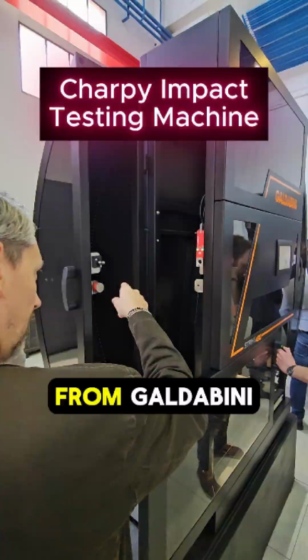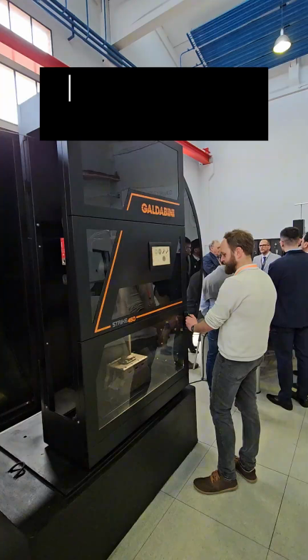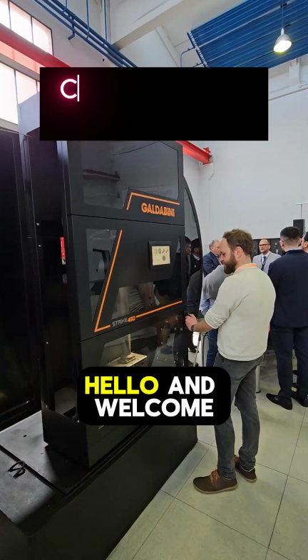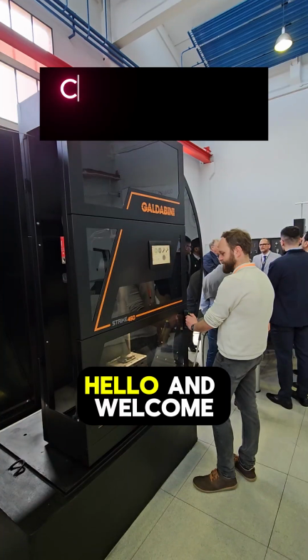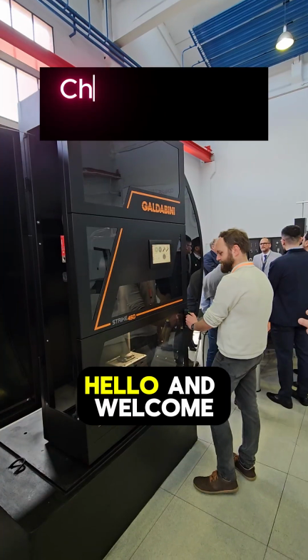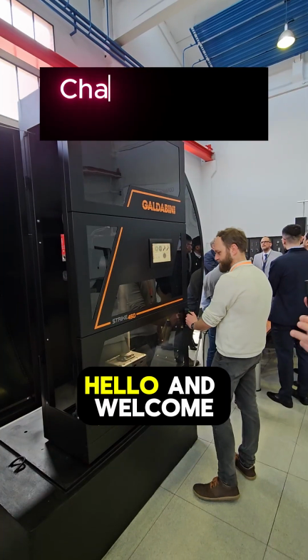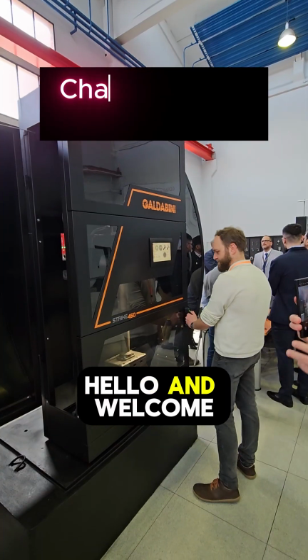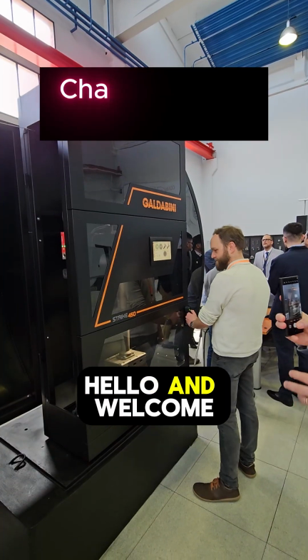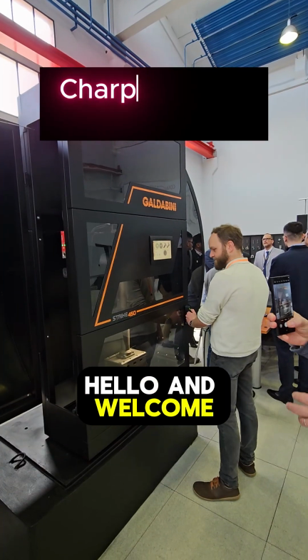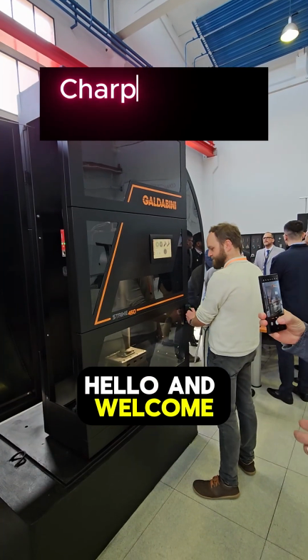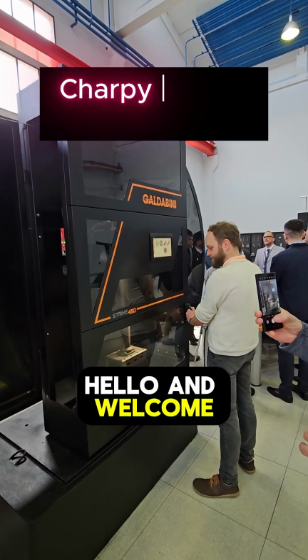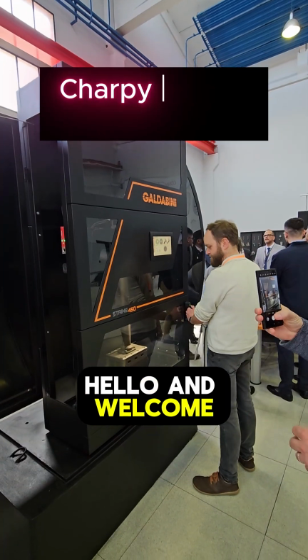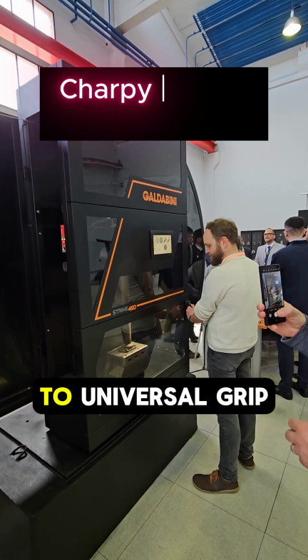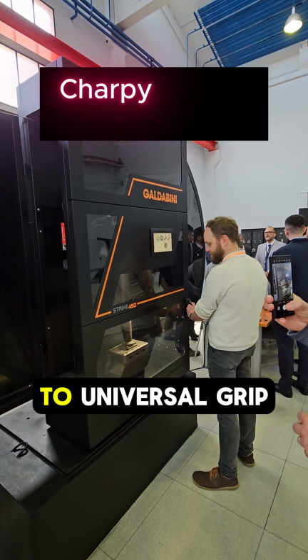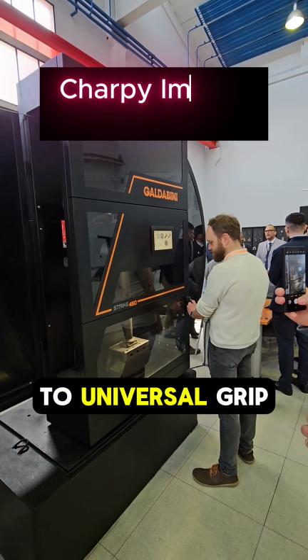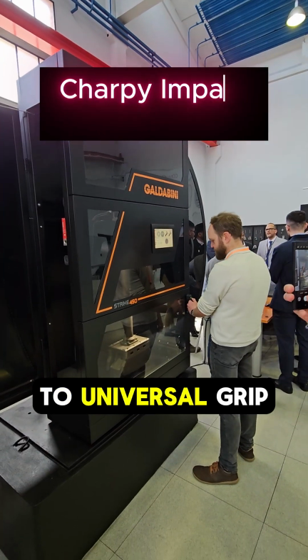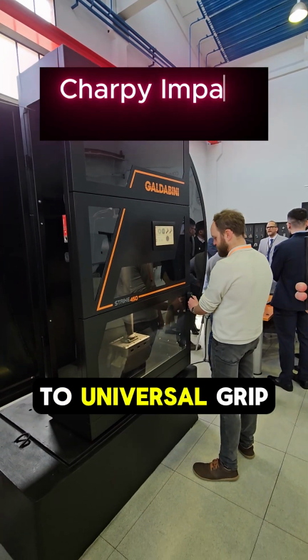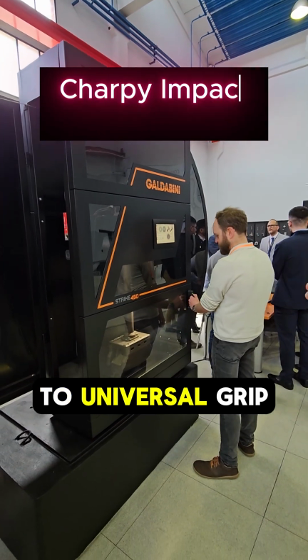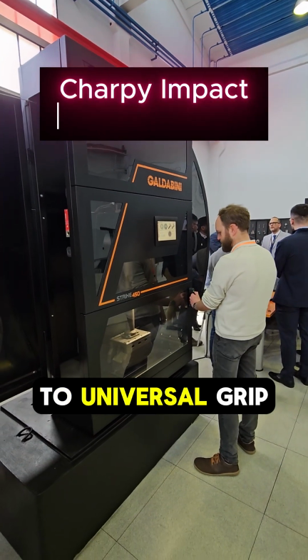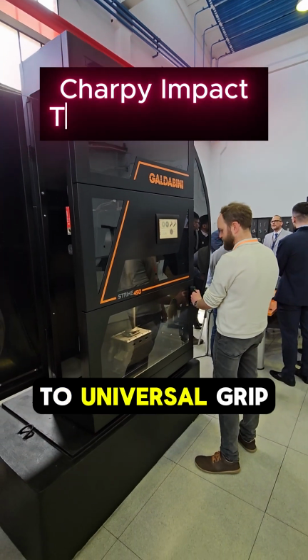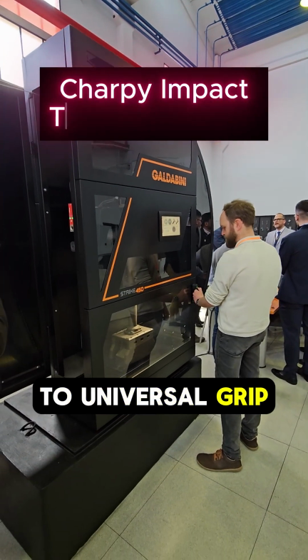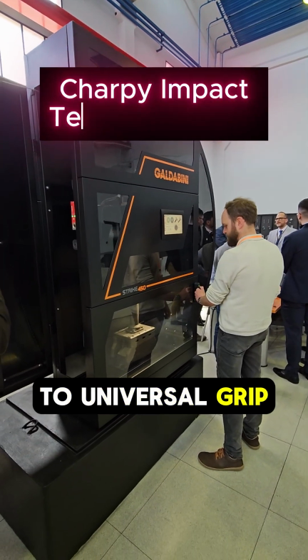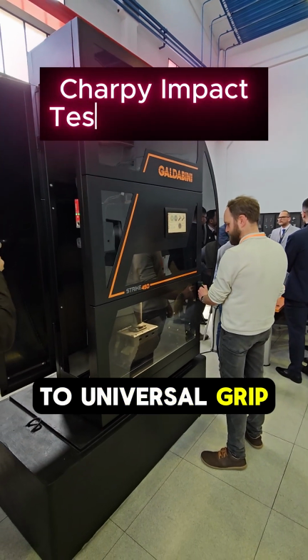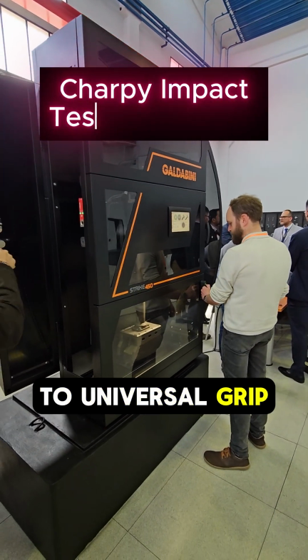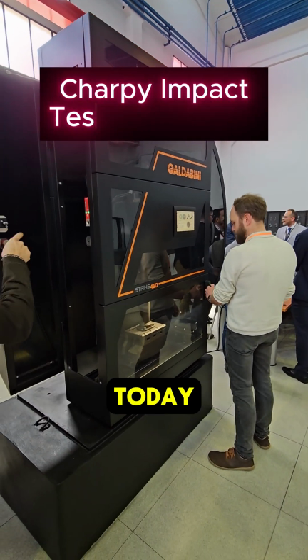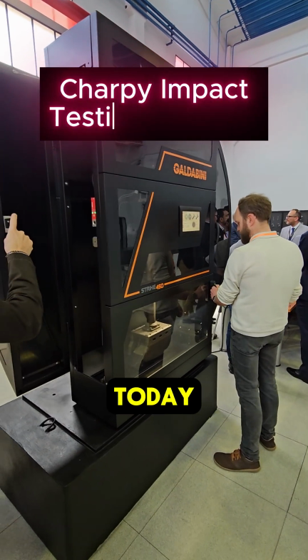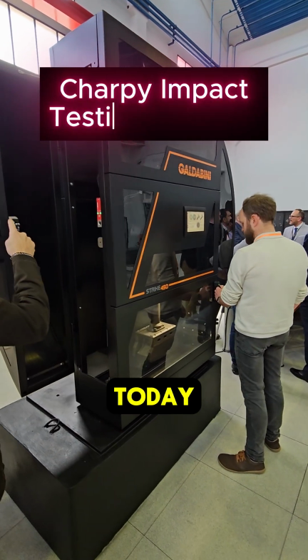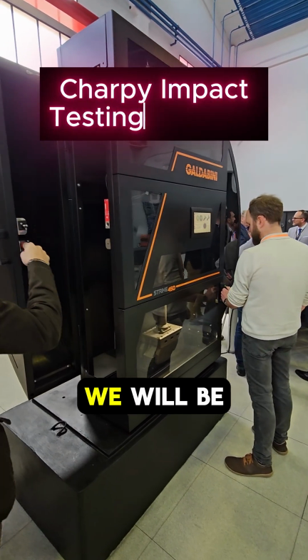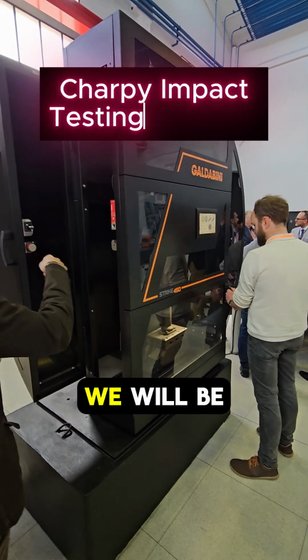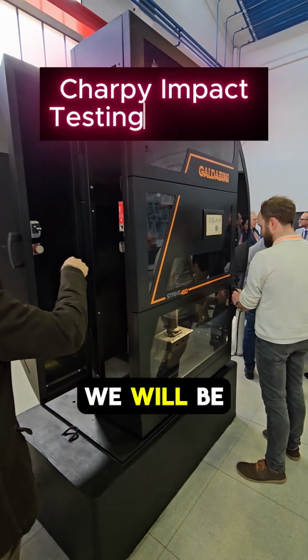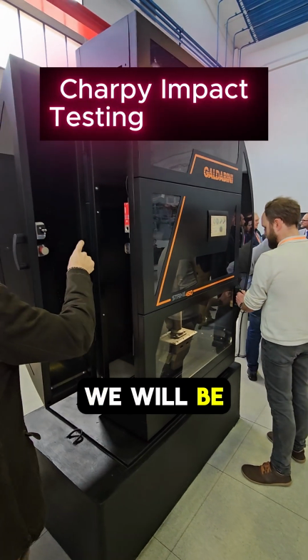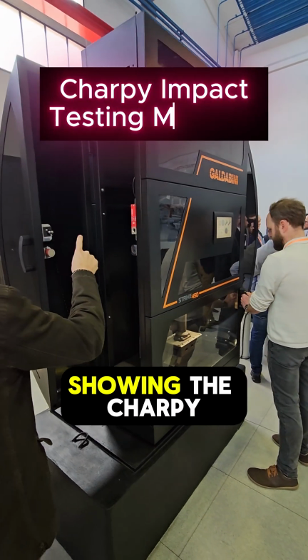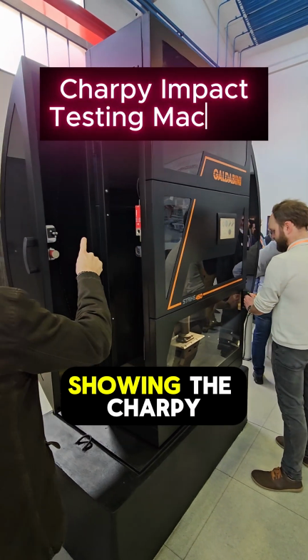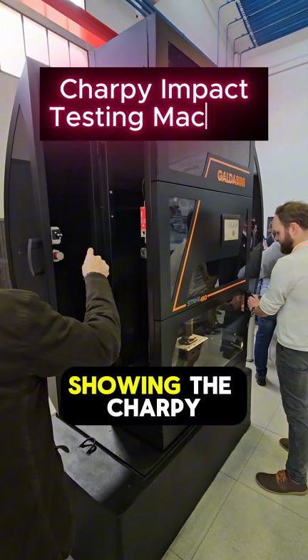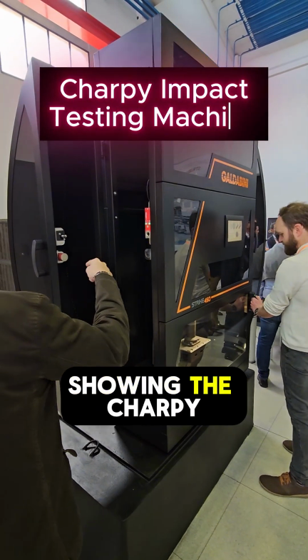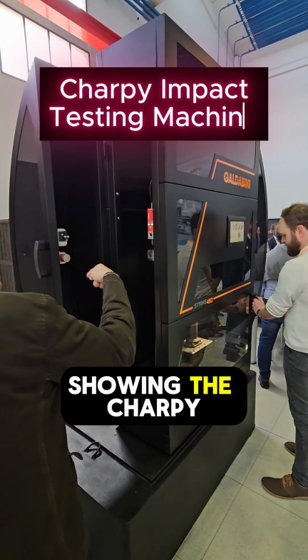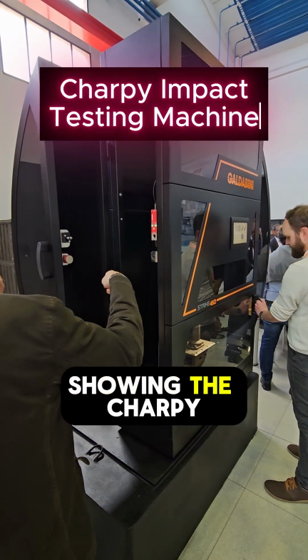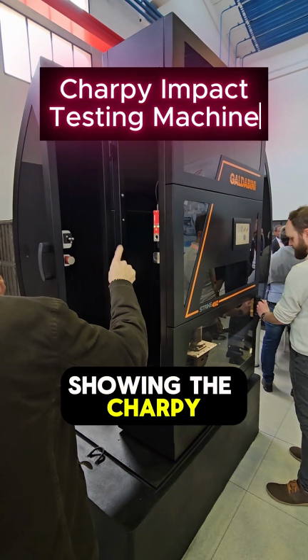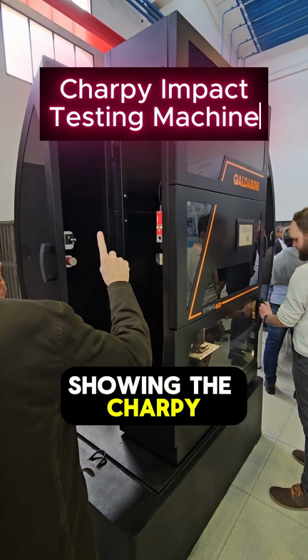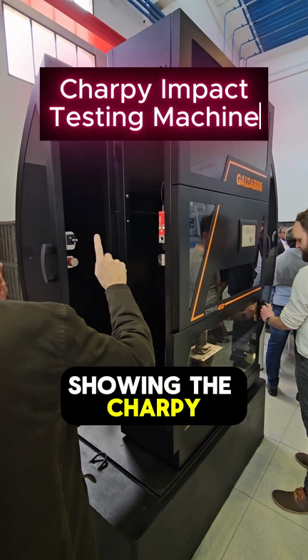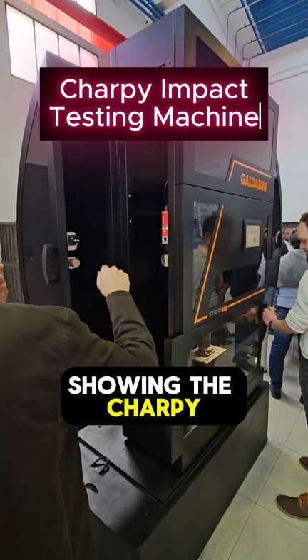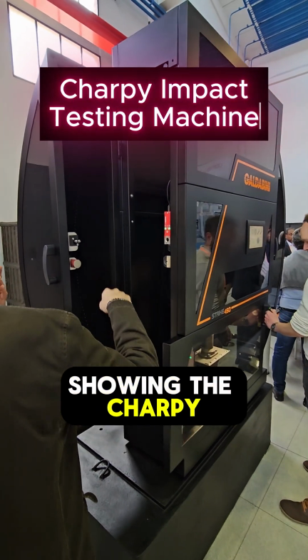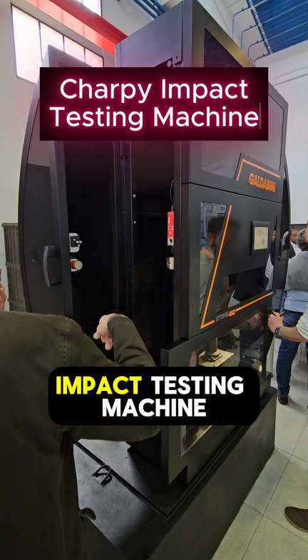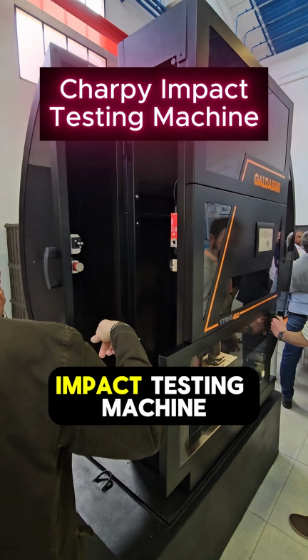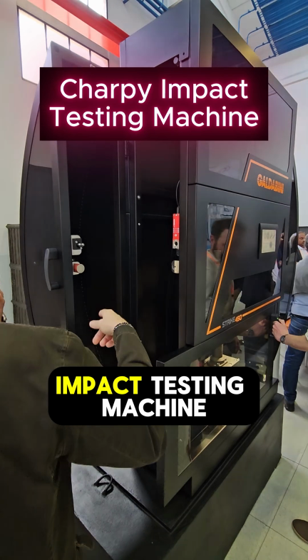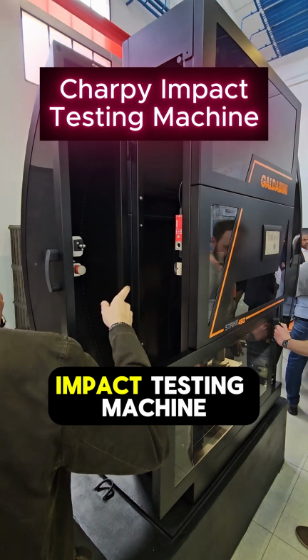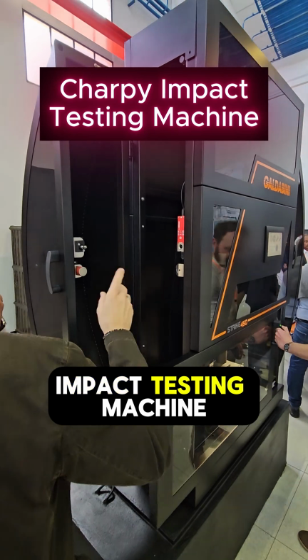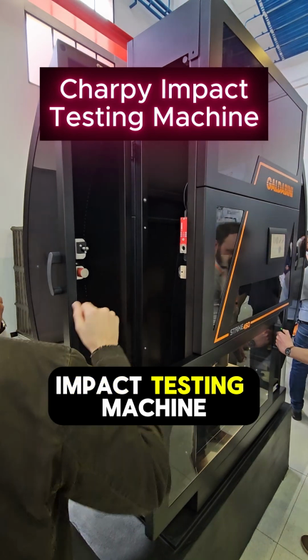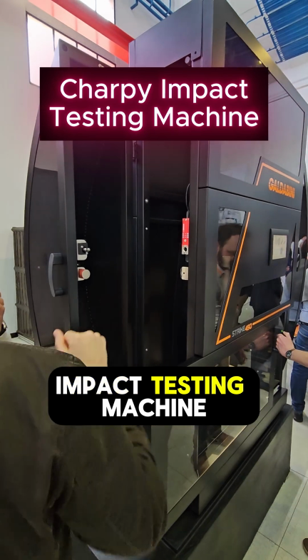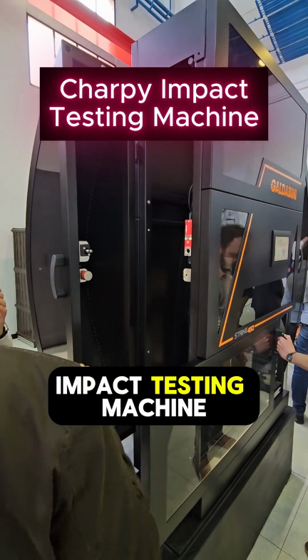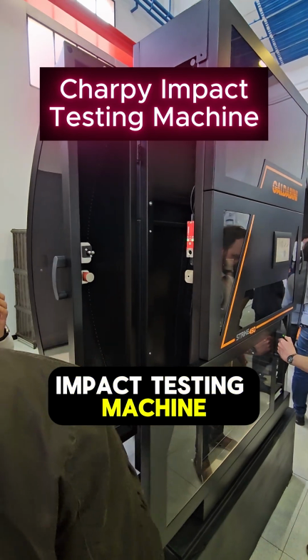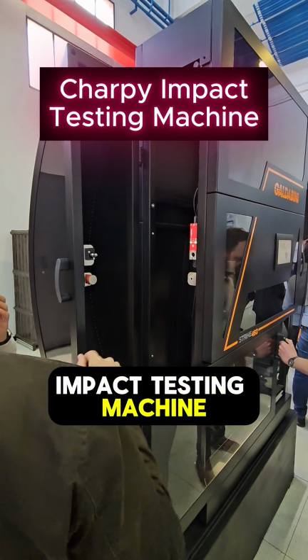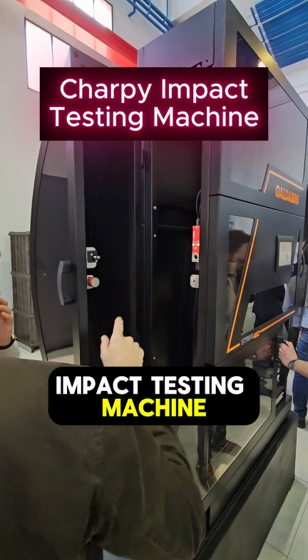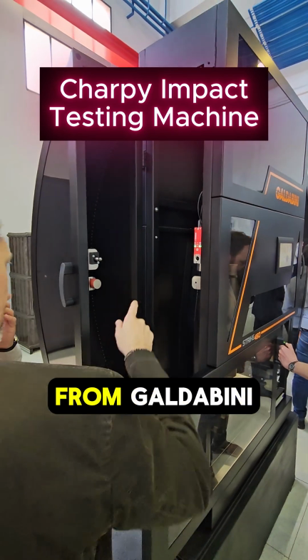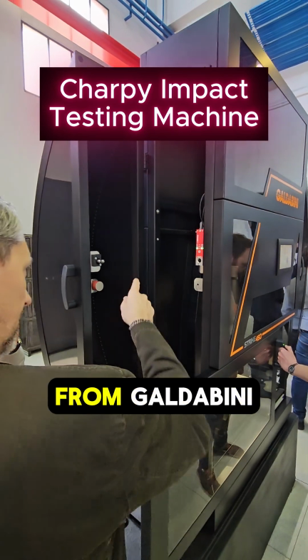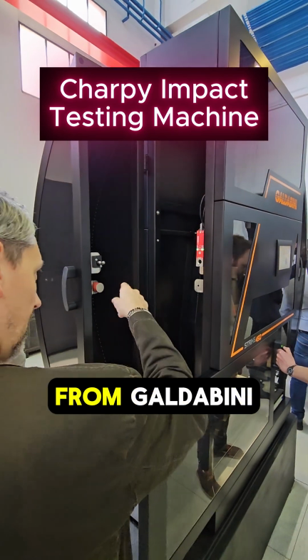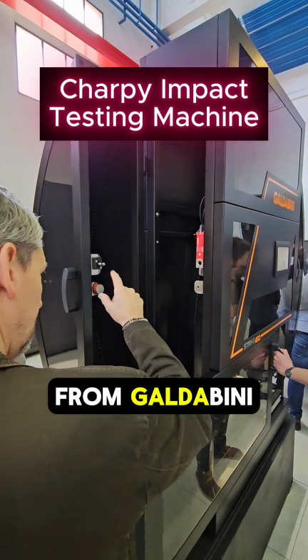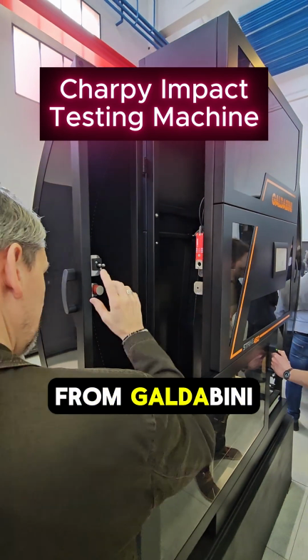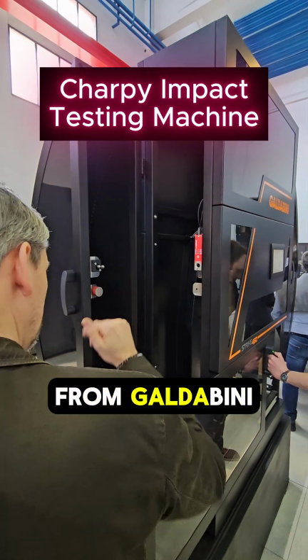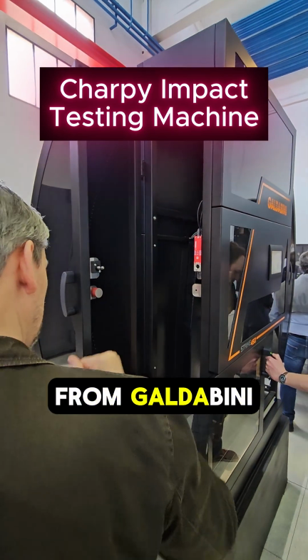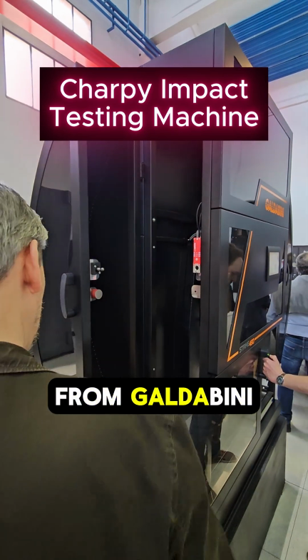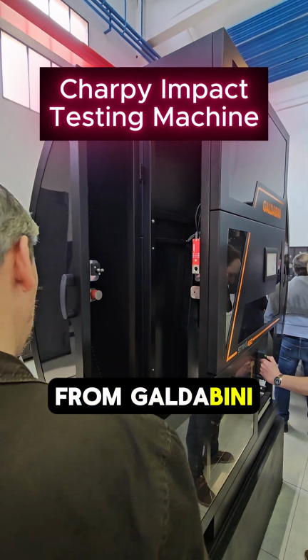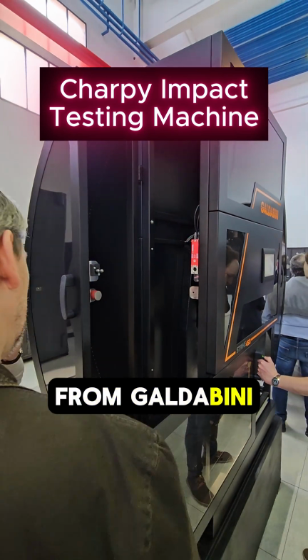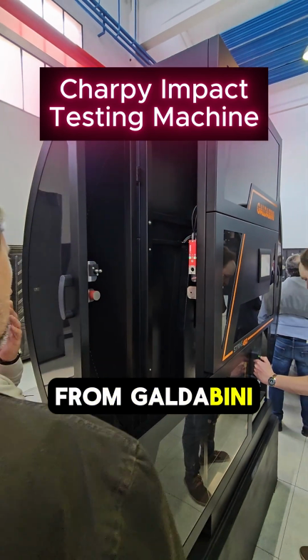Hello and welcome to Universal Grip. Today we will be showing the Charpy Impact Testing Machine from Galdabini.